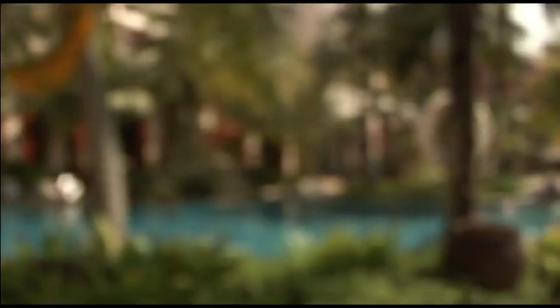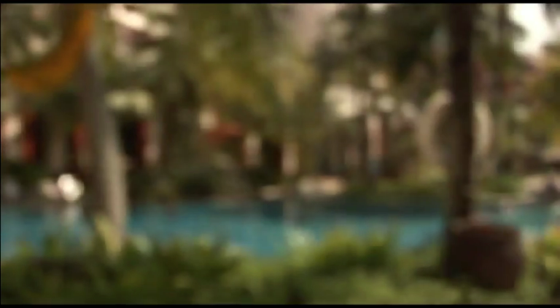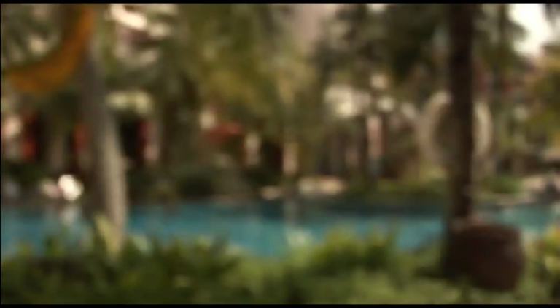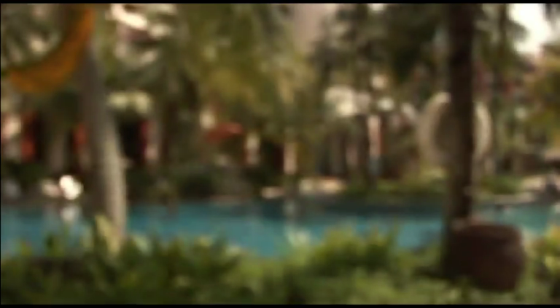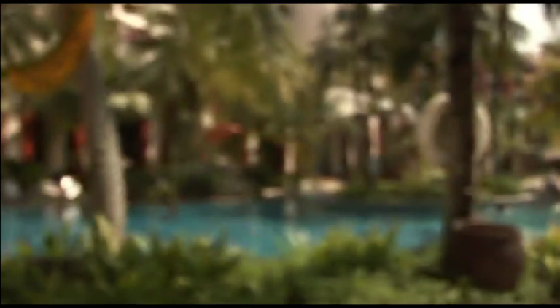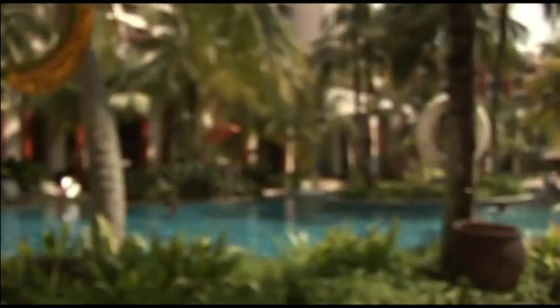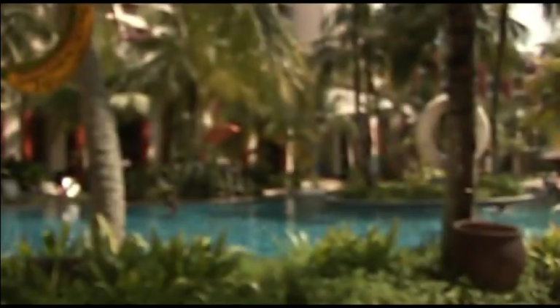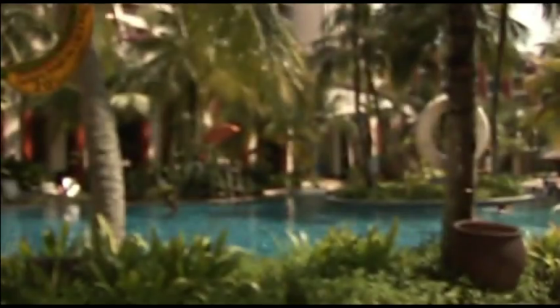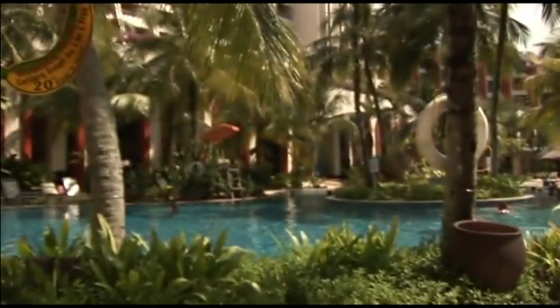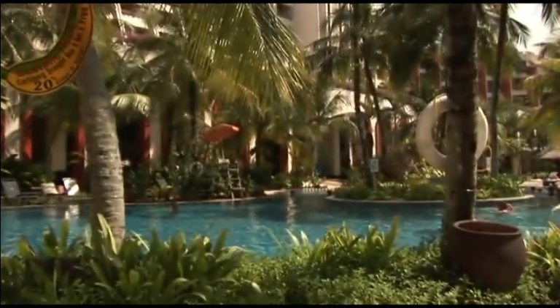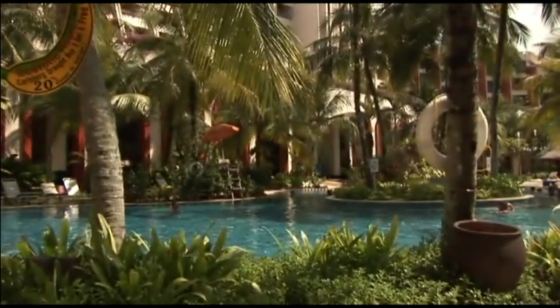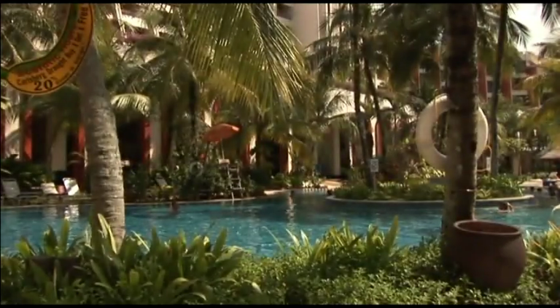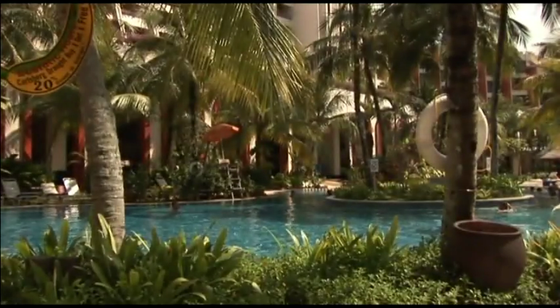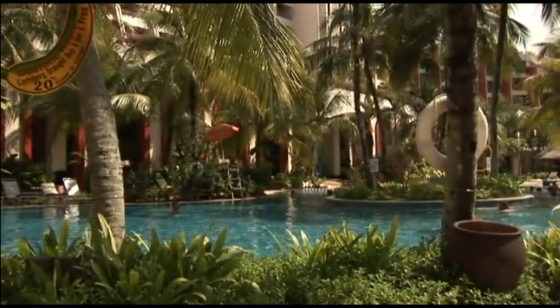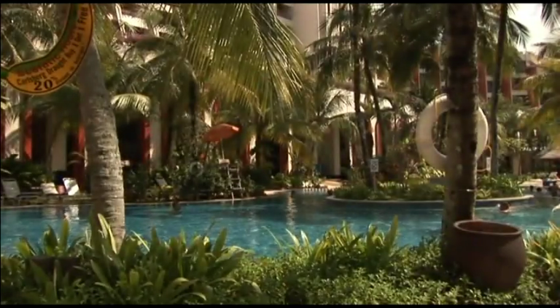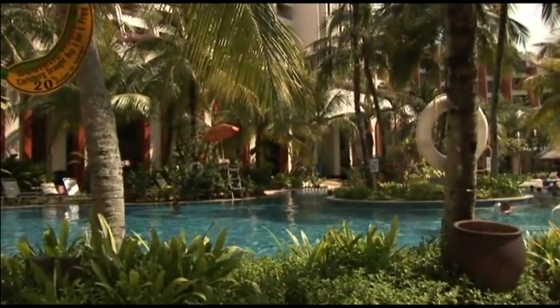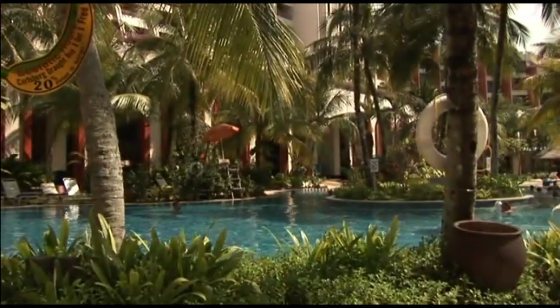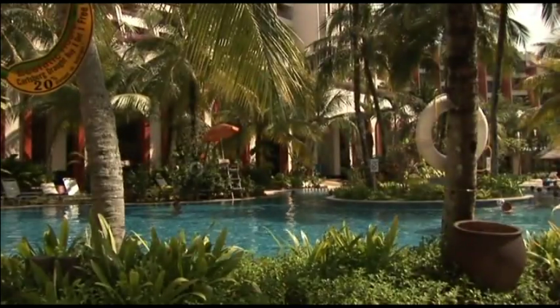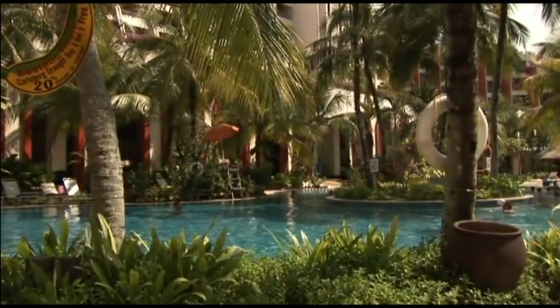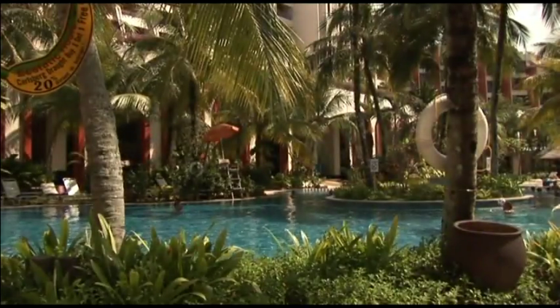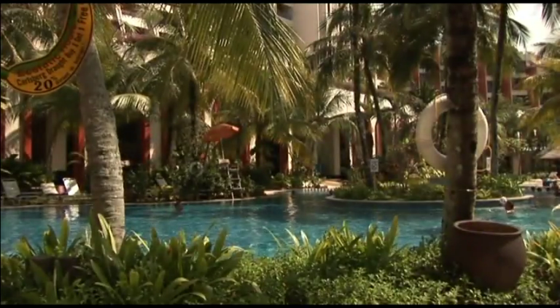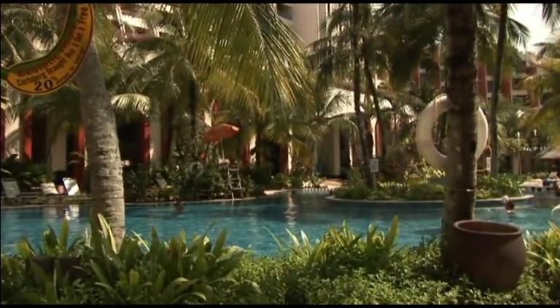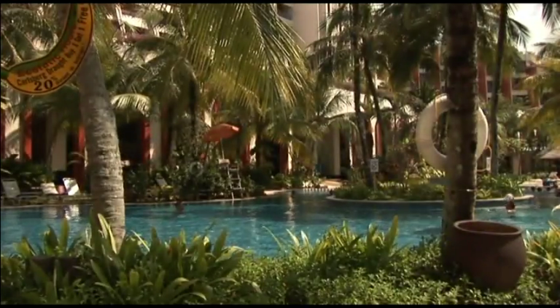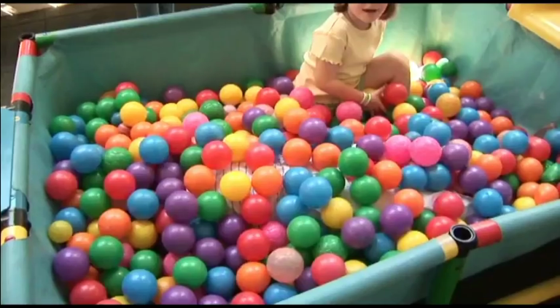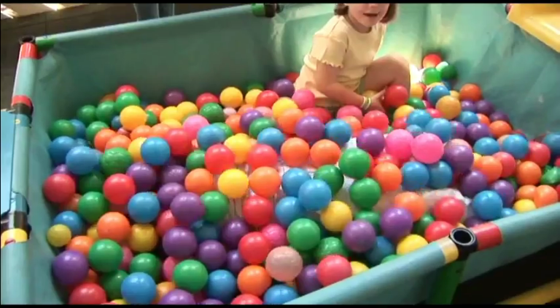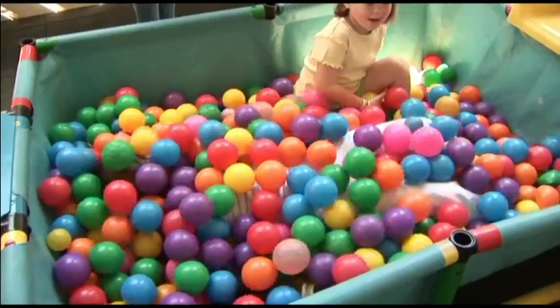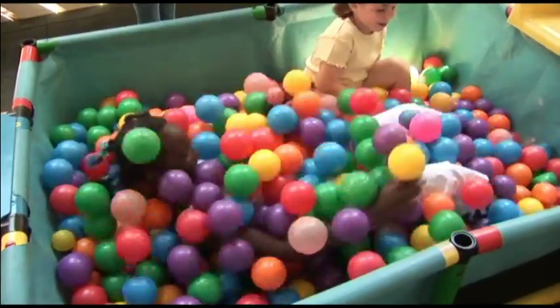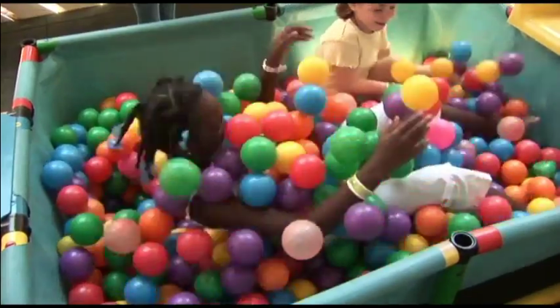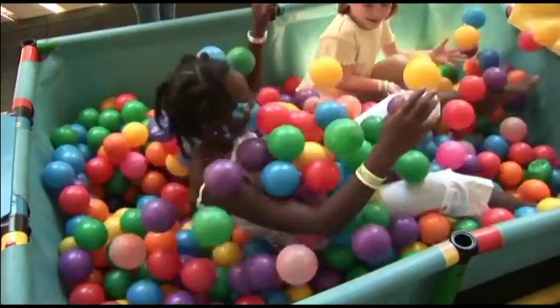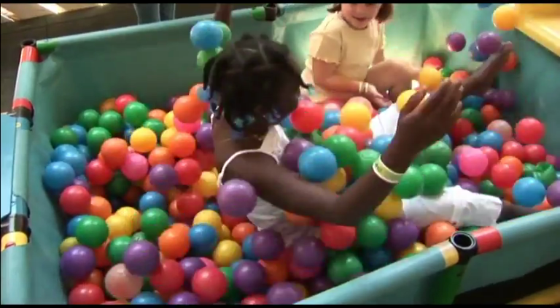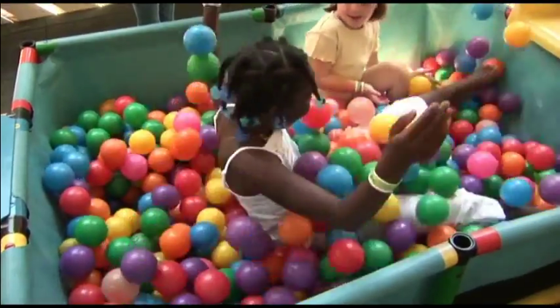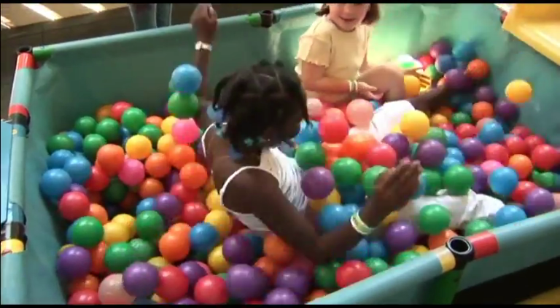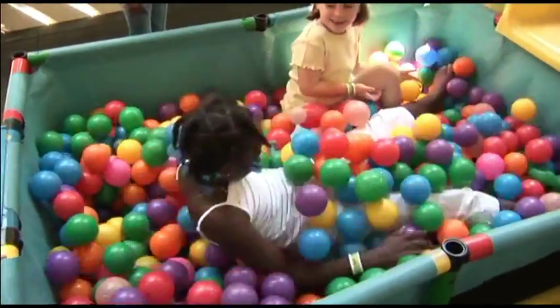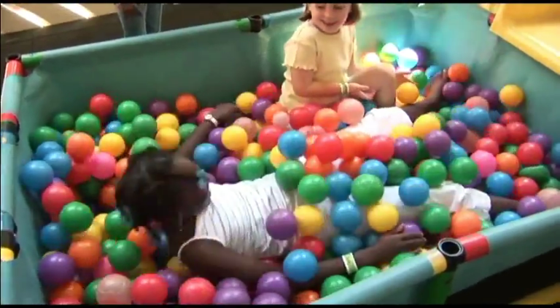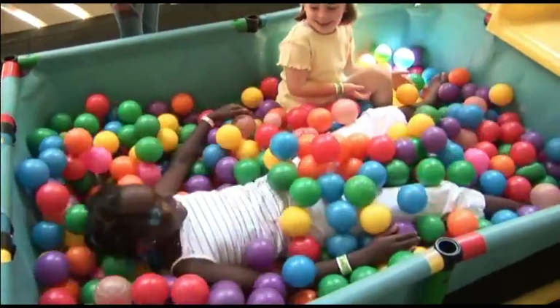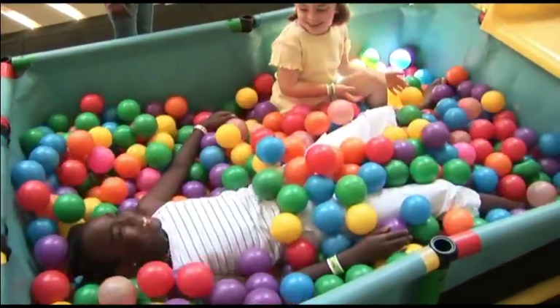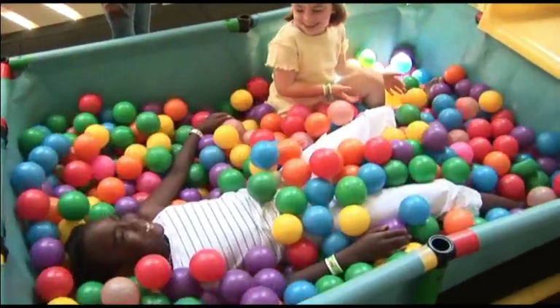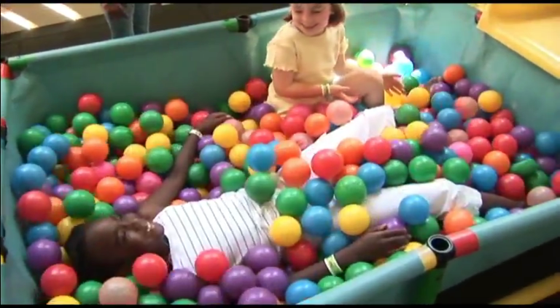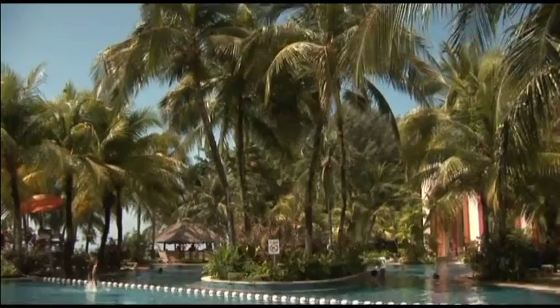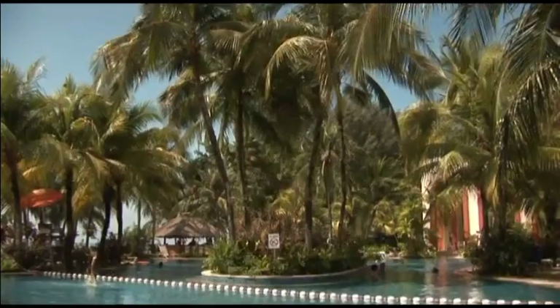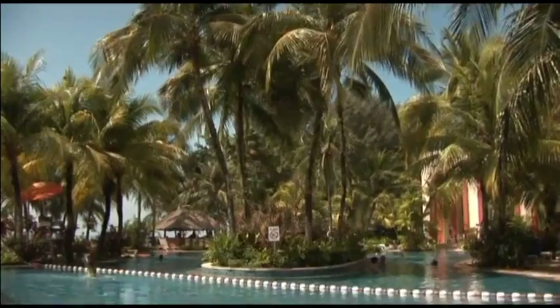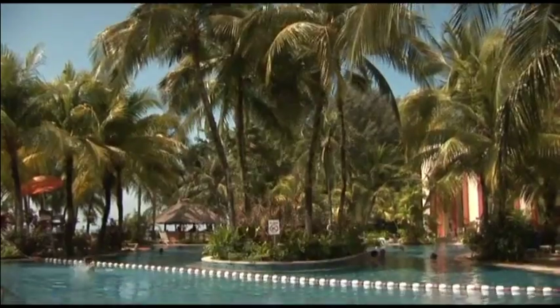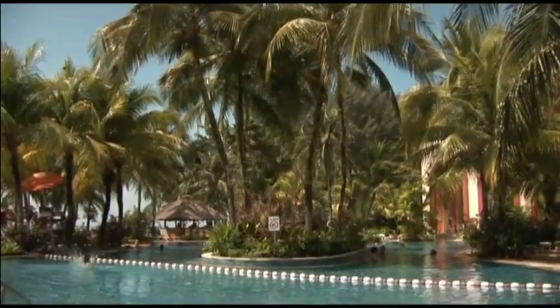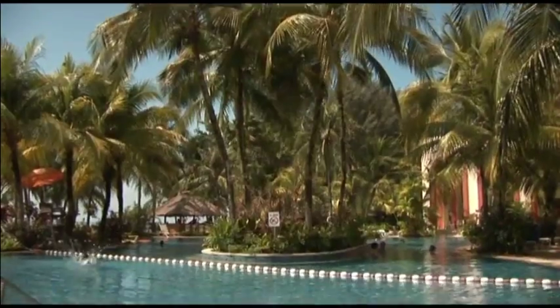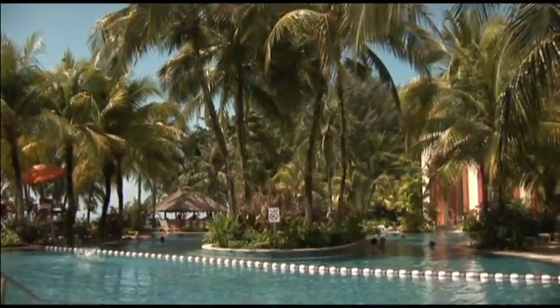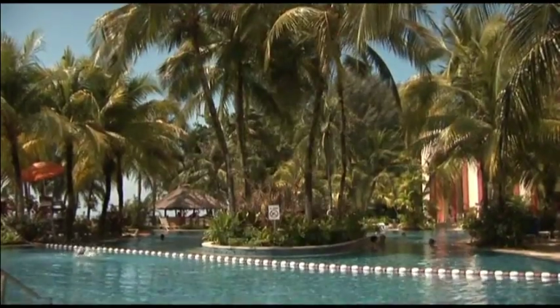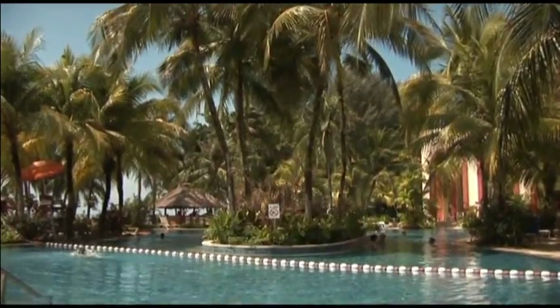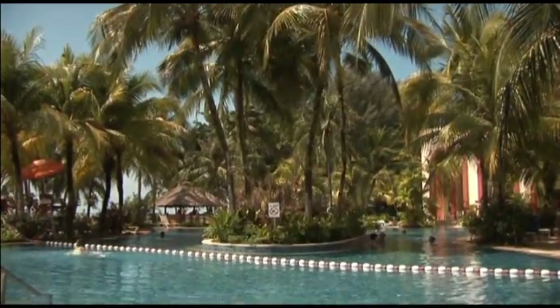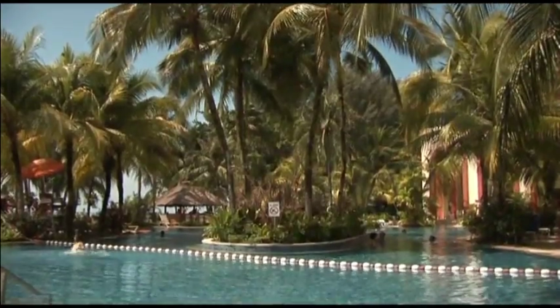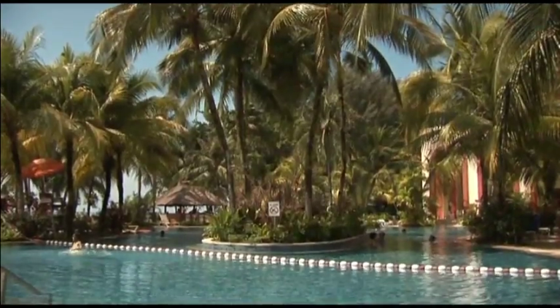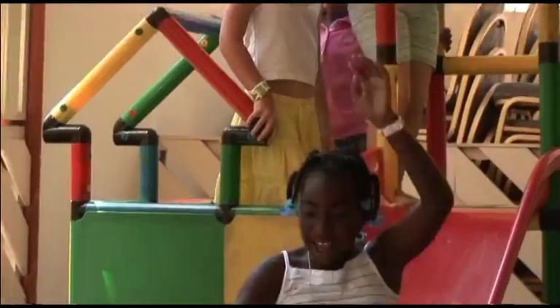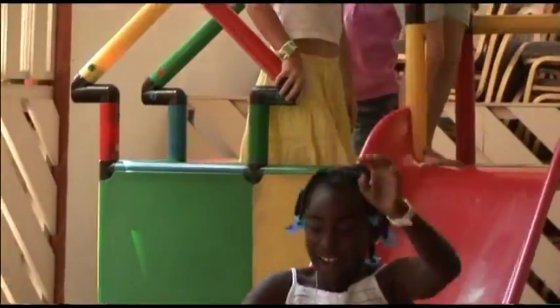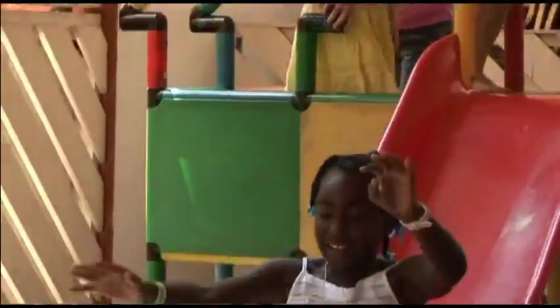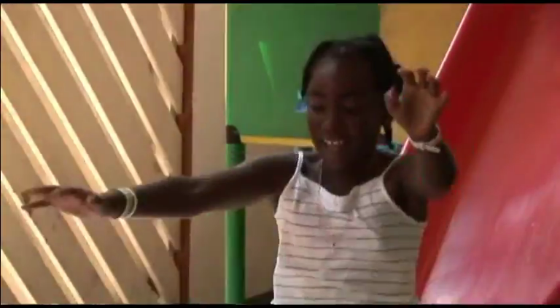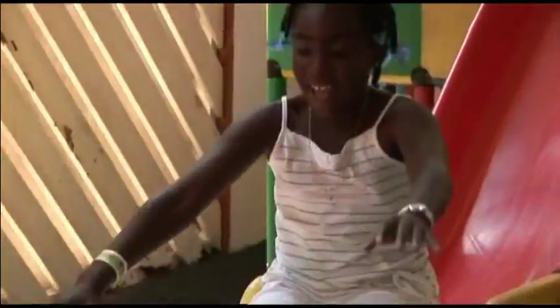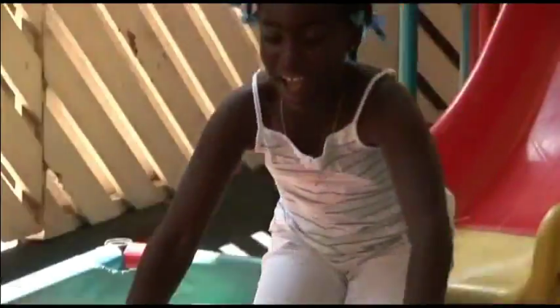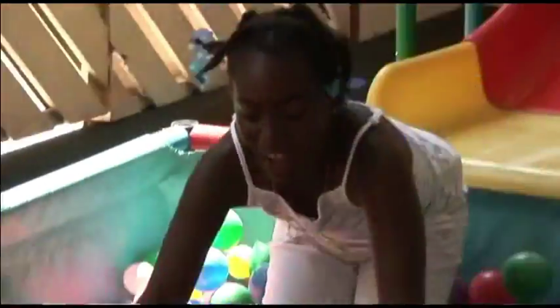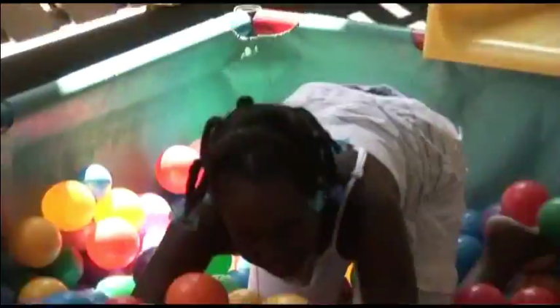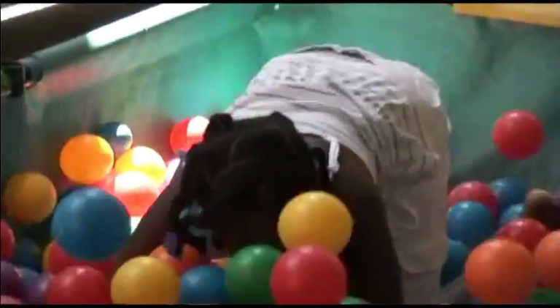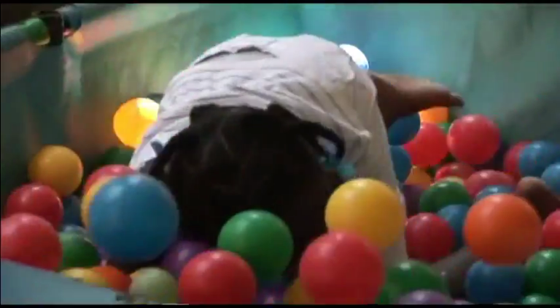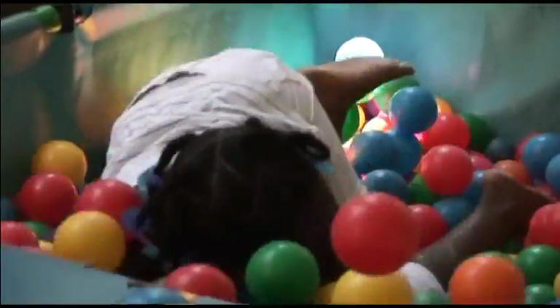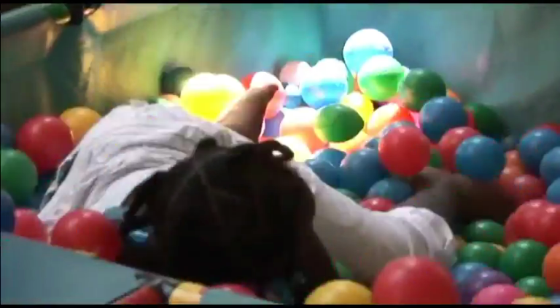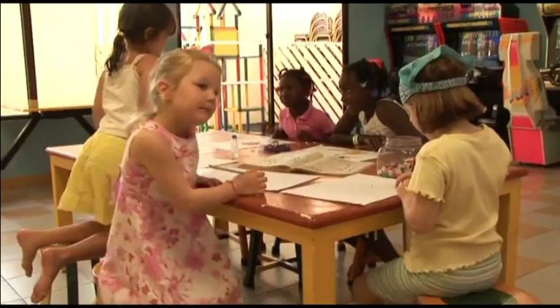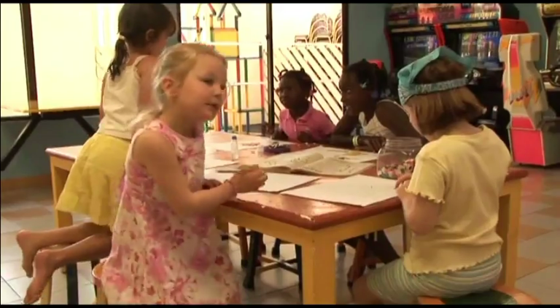There is also a beautifully landscaped pool, and for younger guests, there is a children's pool, play area and kids' club.